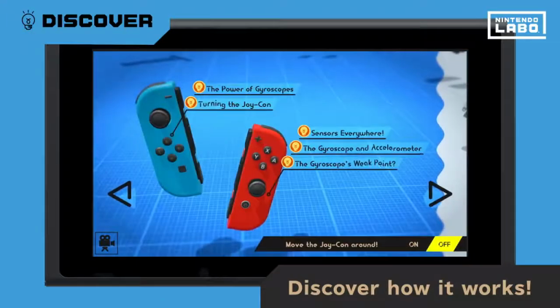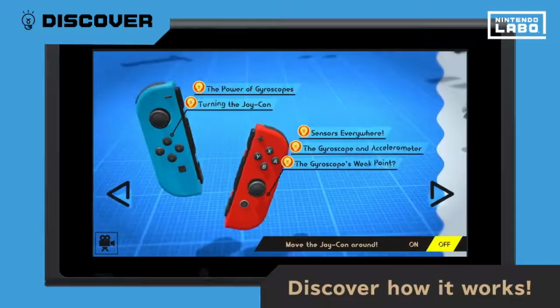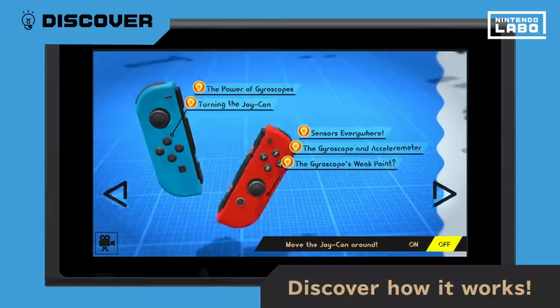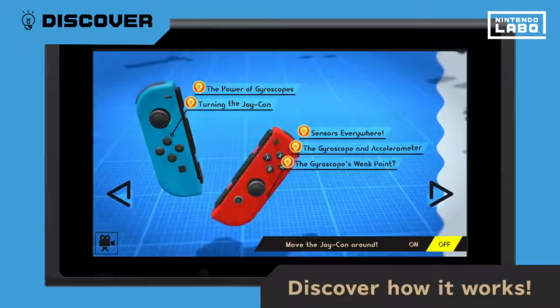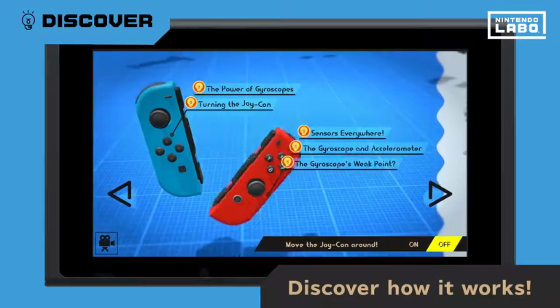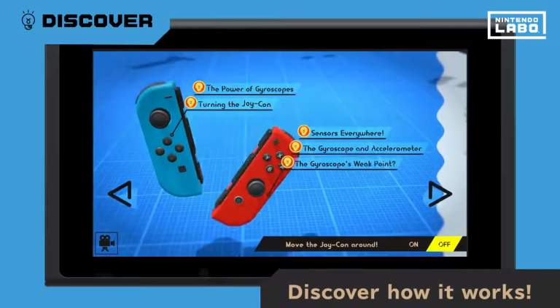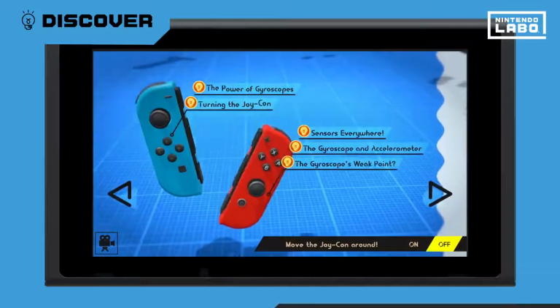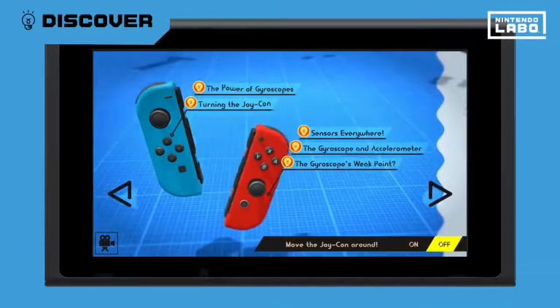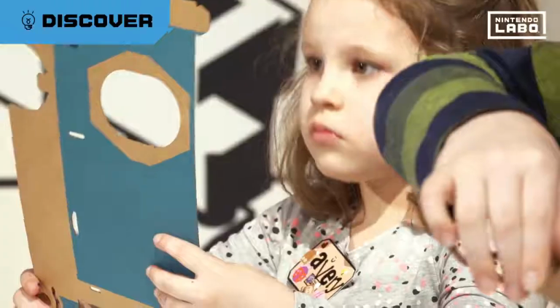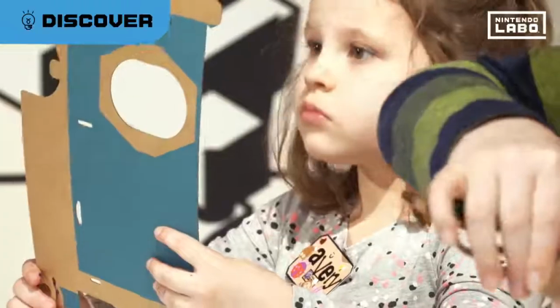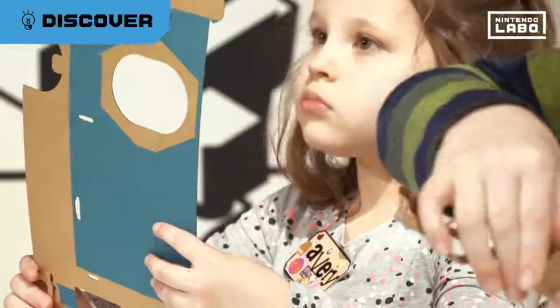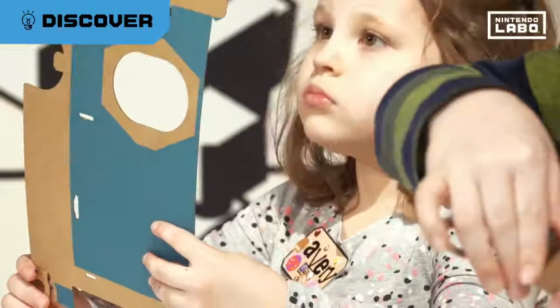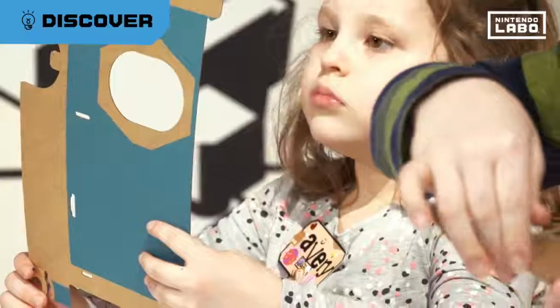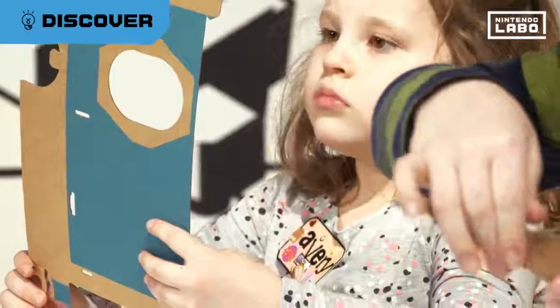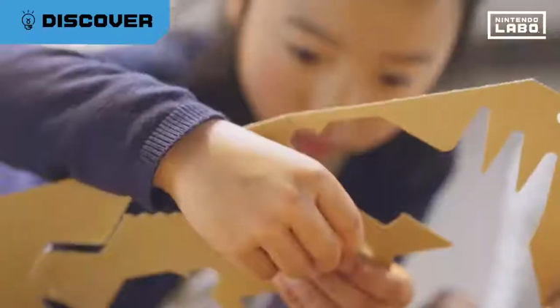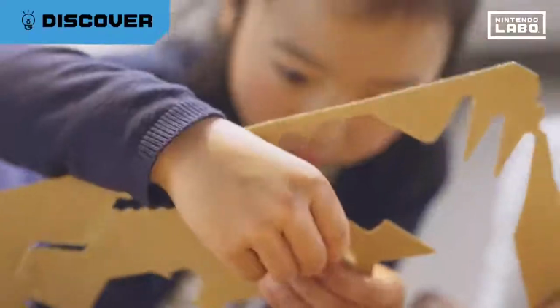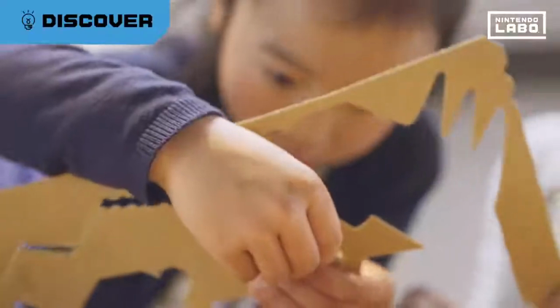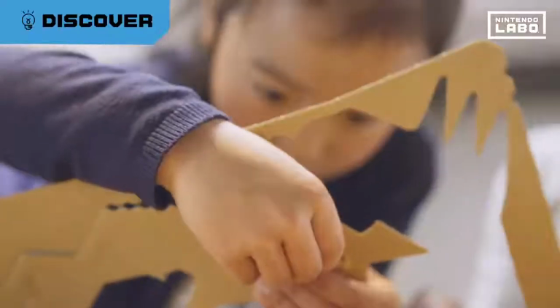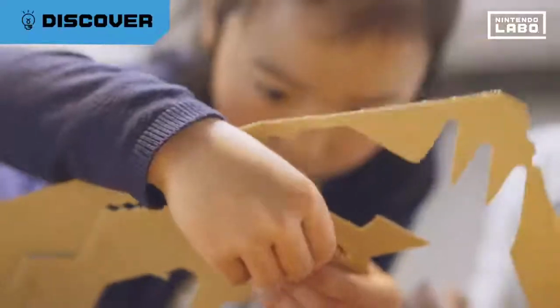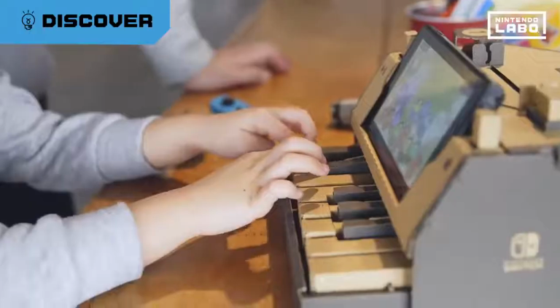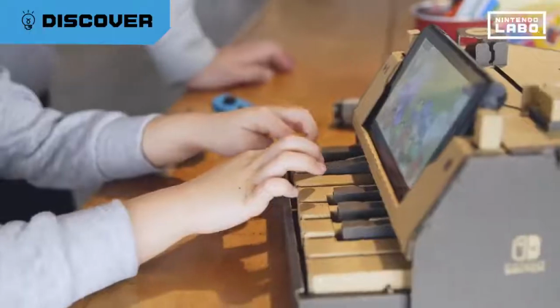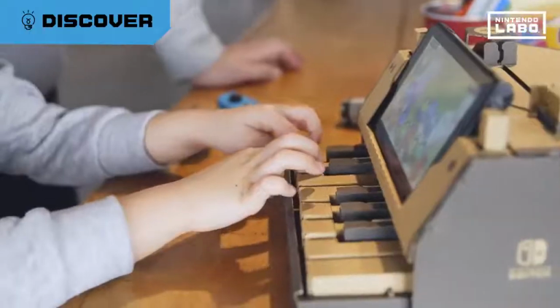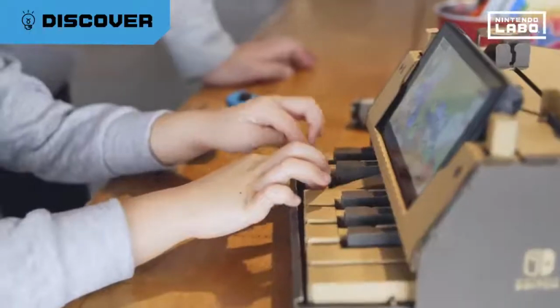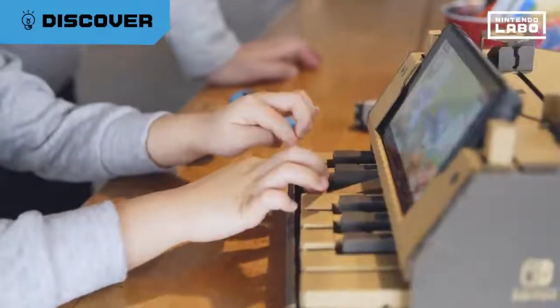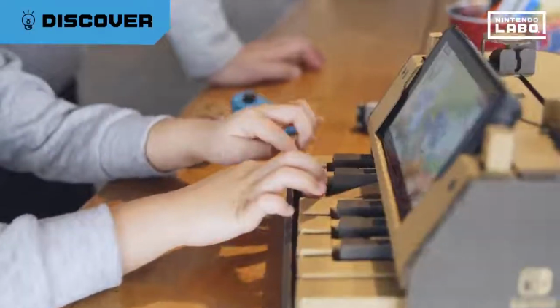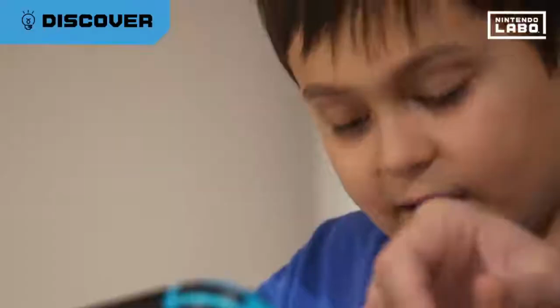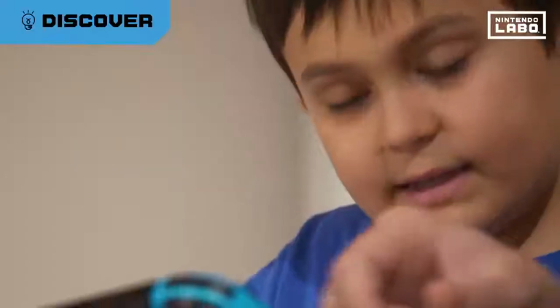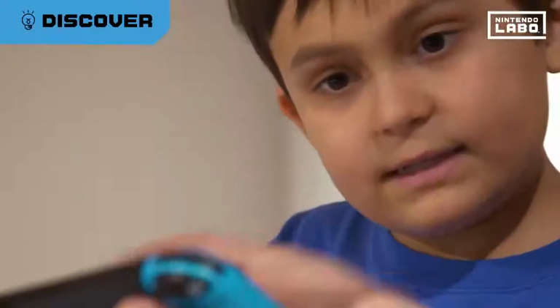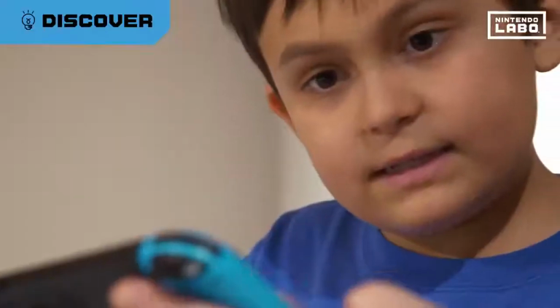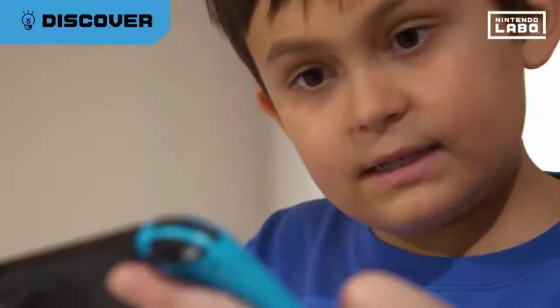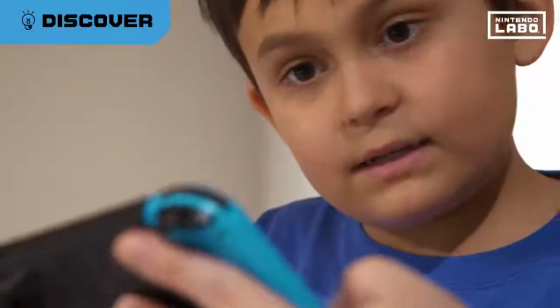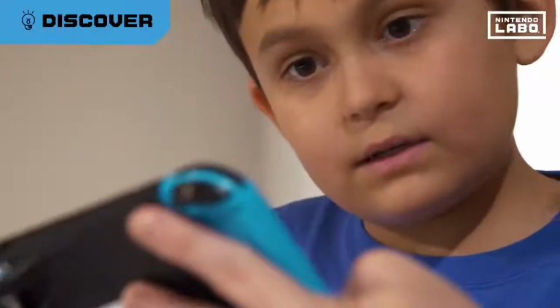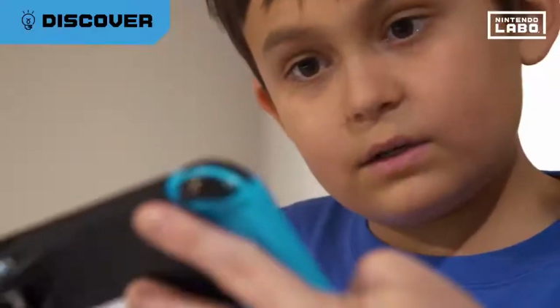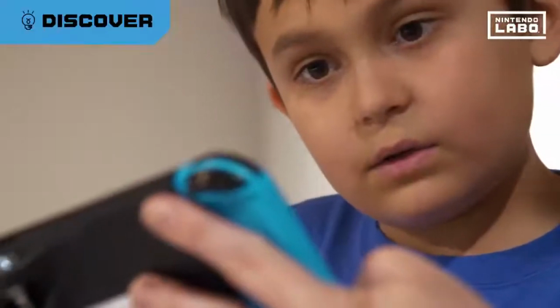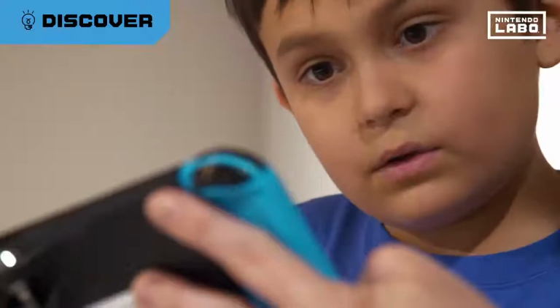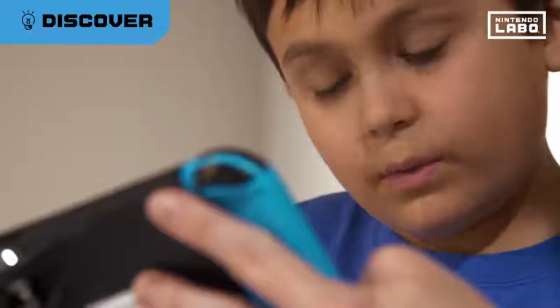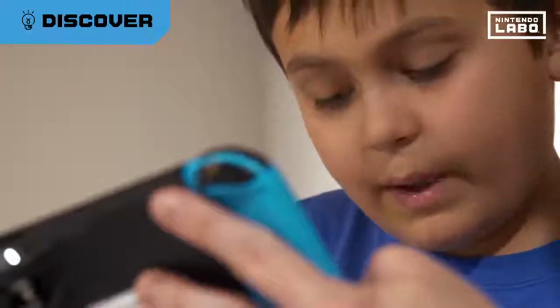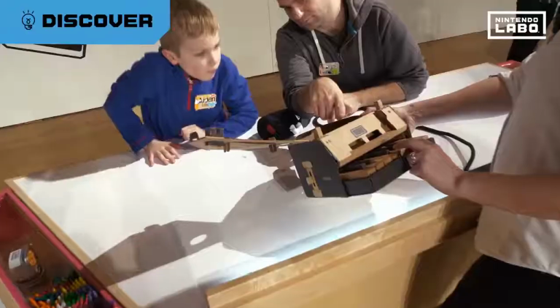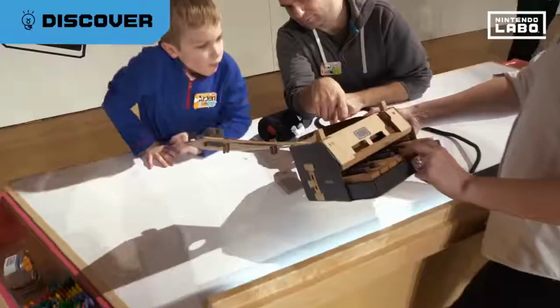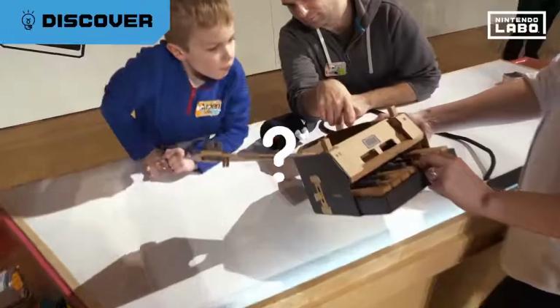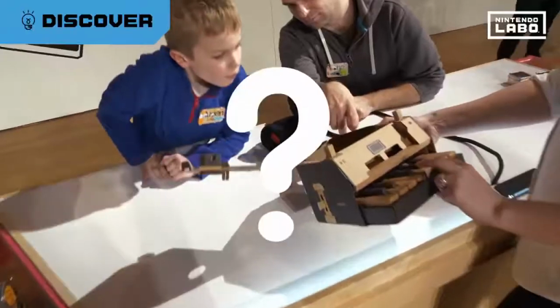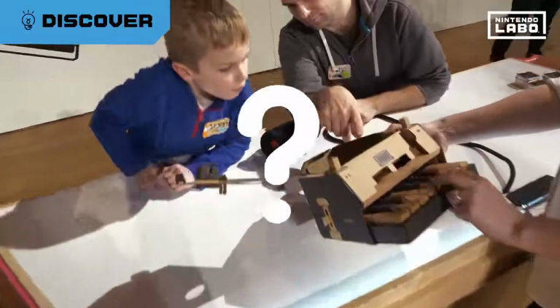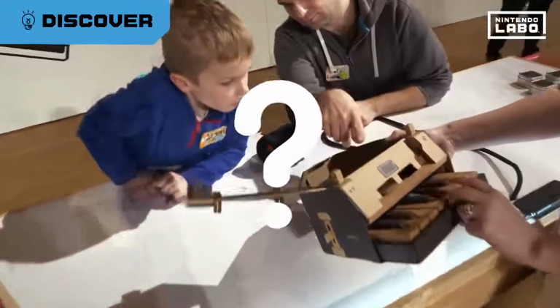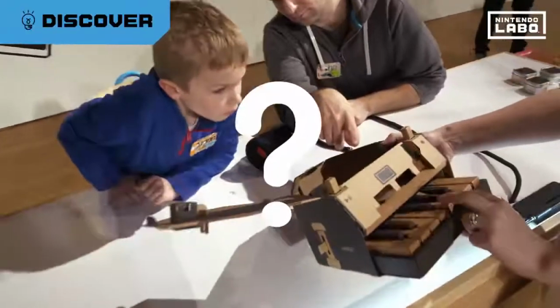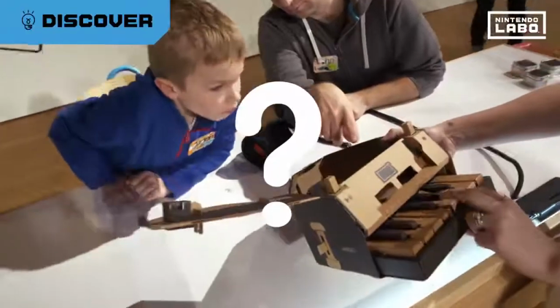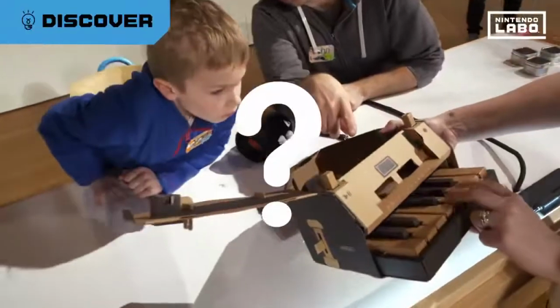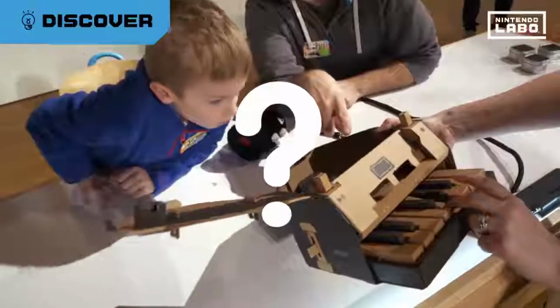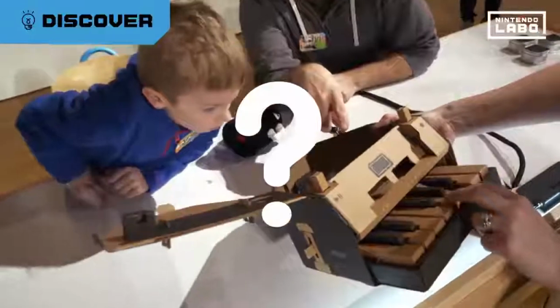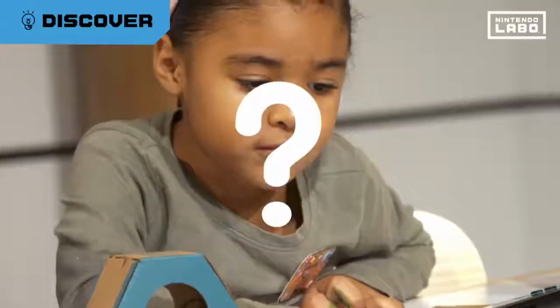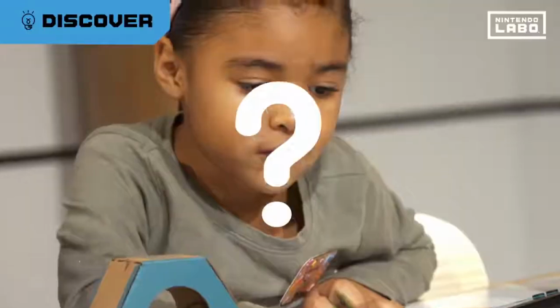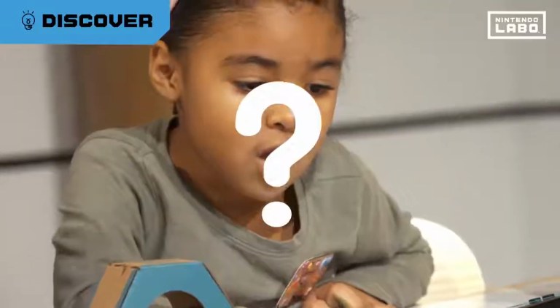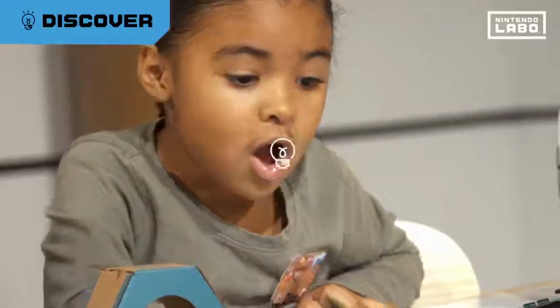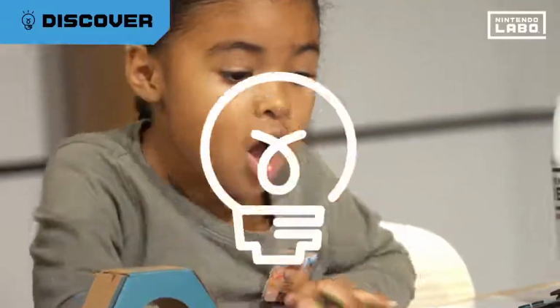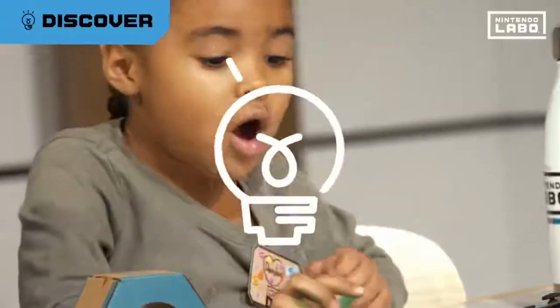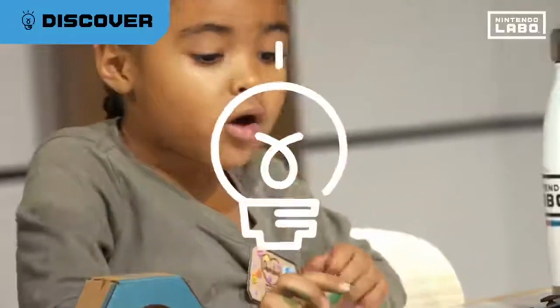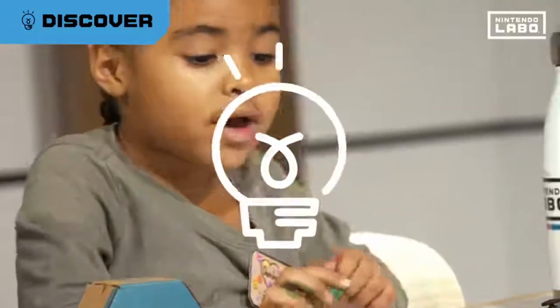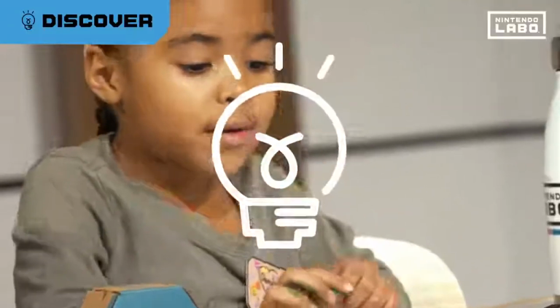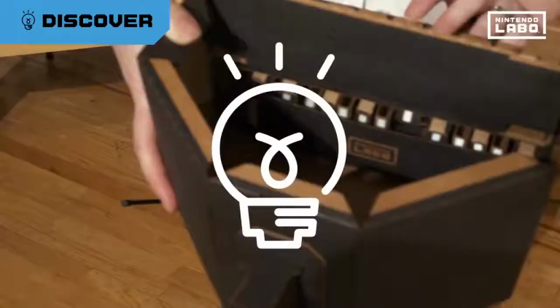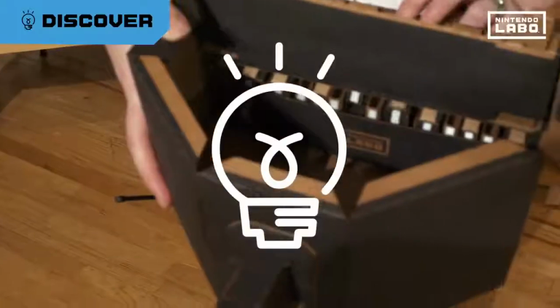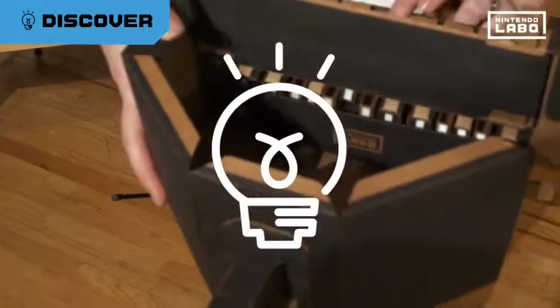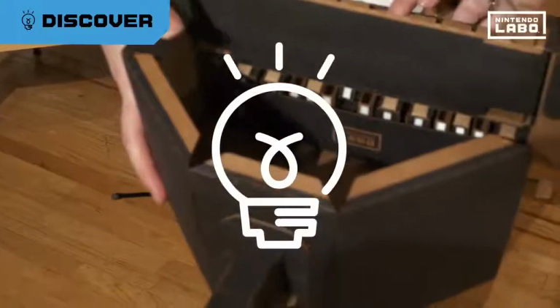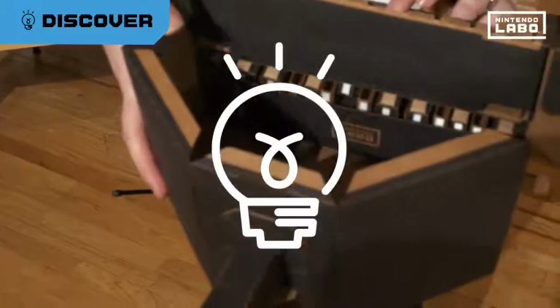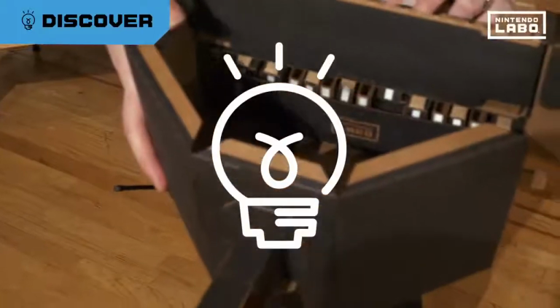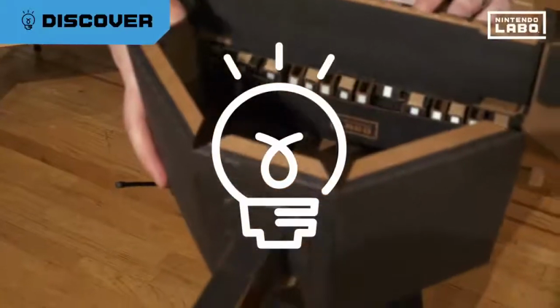Make, play, and discover Nintendo Labo. And instead of asking how, you'll be saying, oh, that's how.